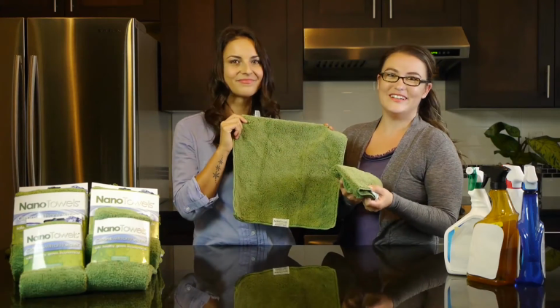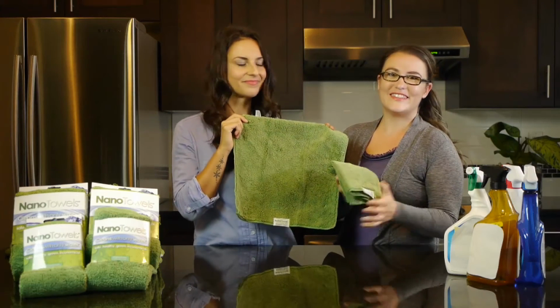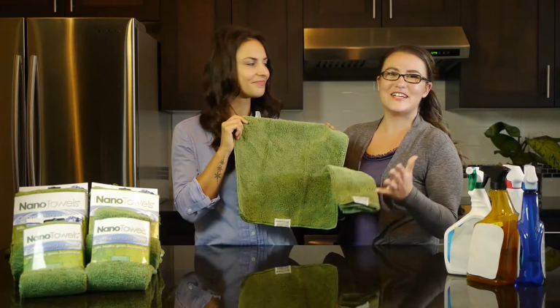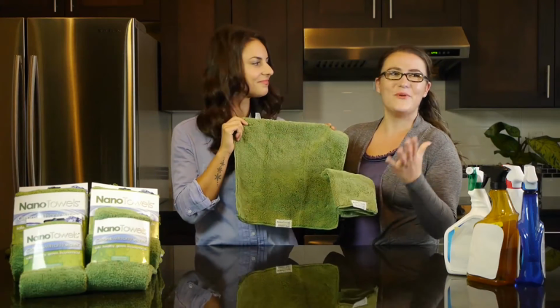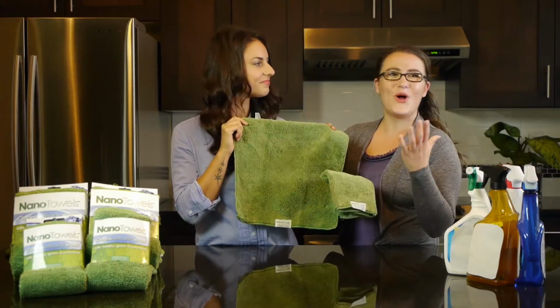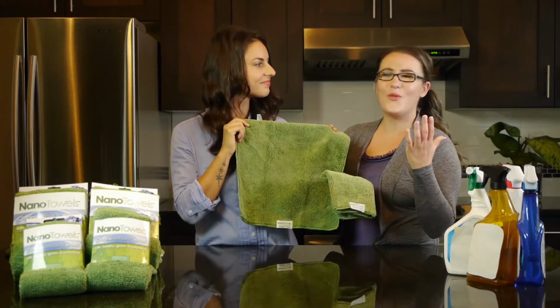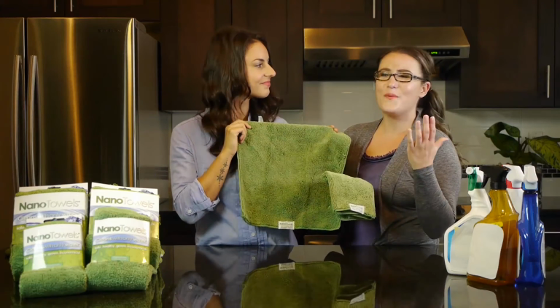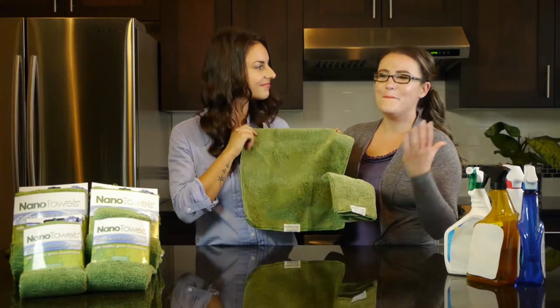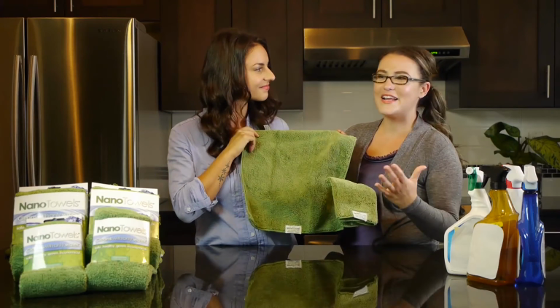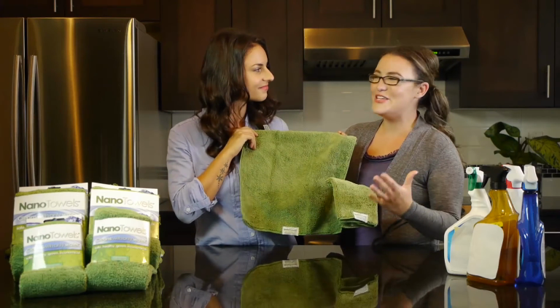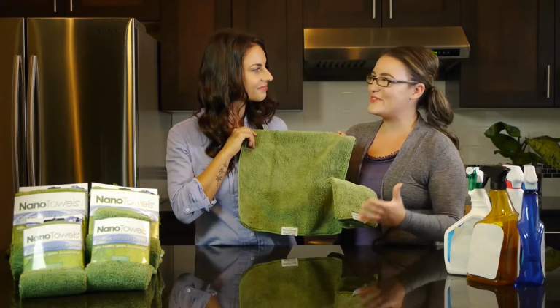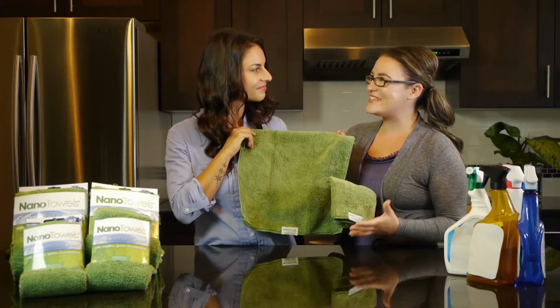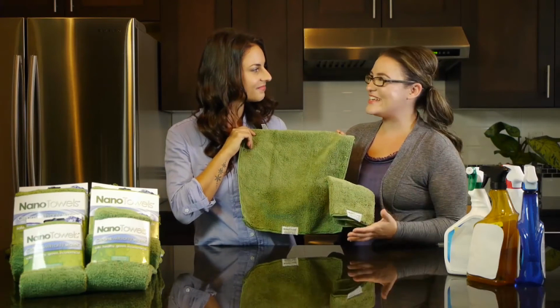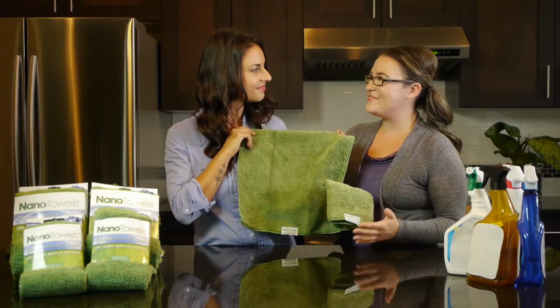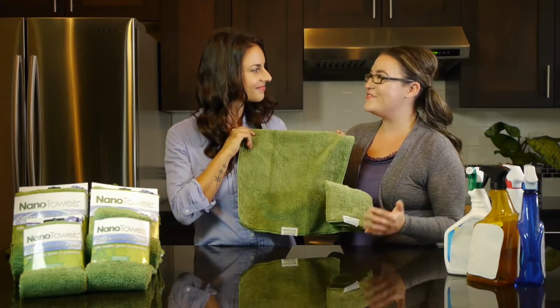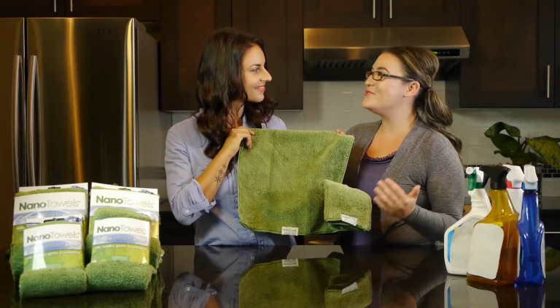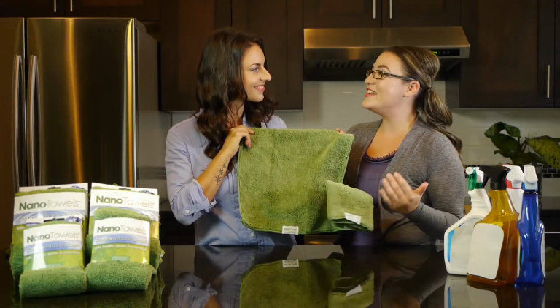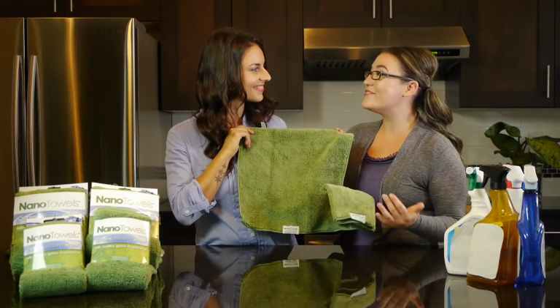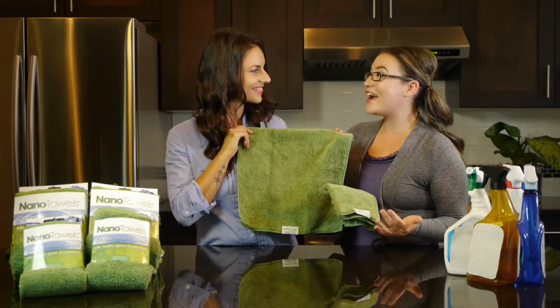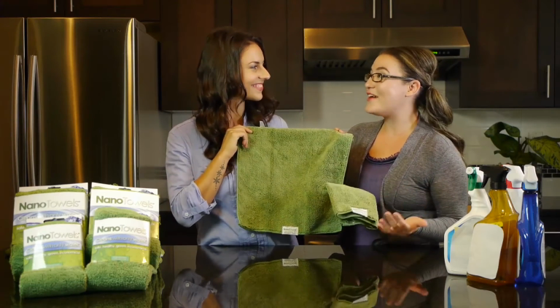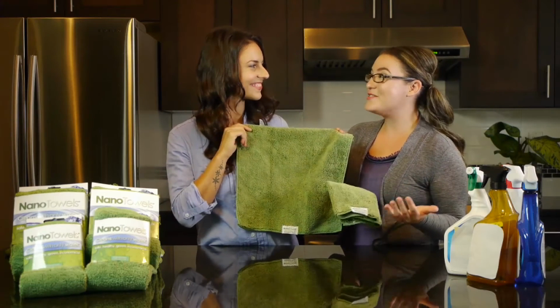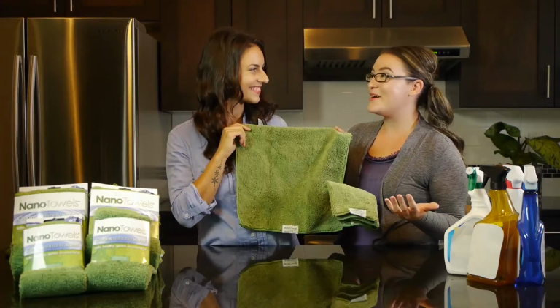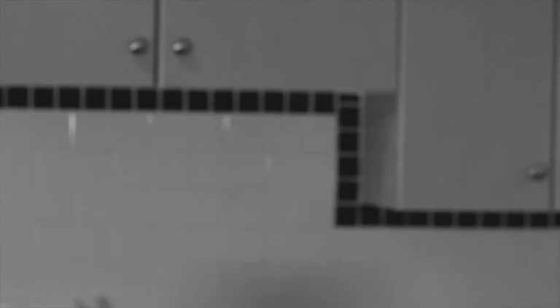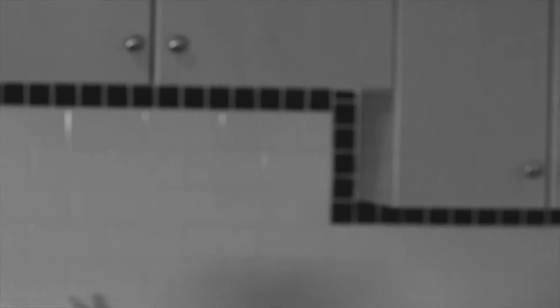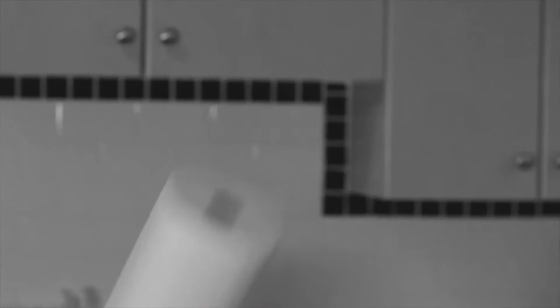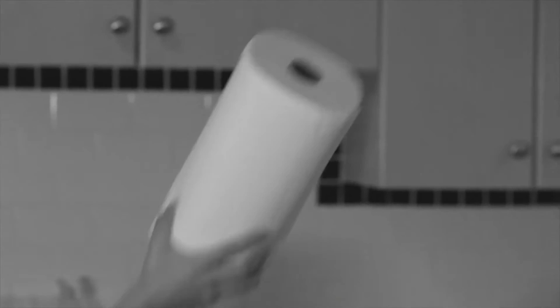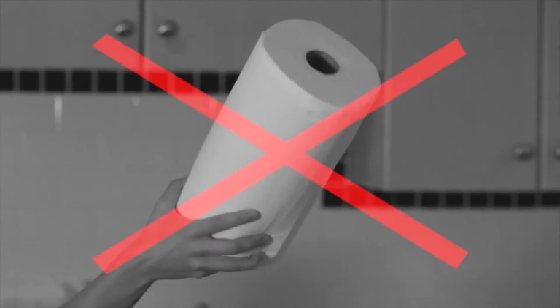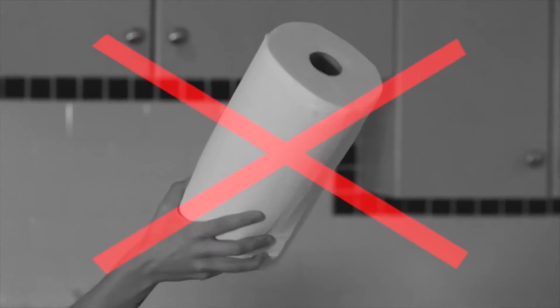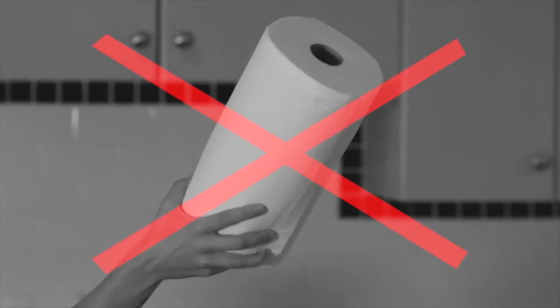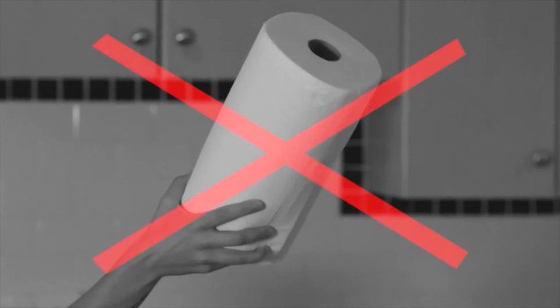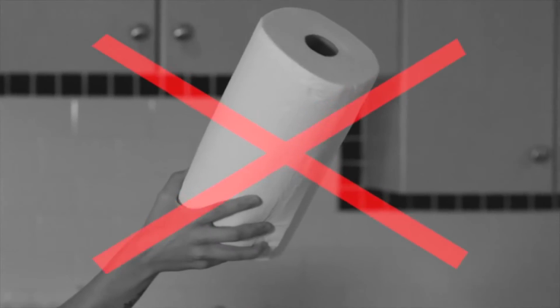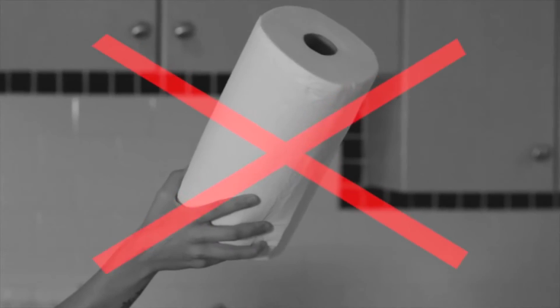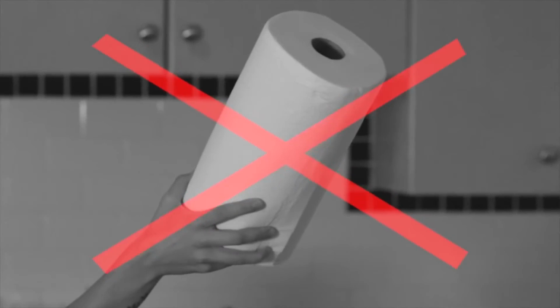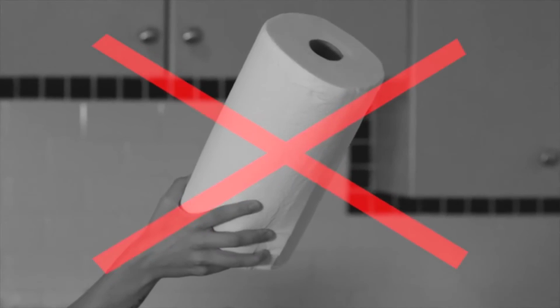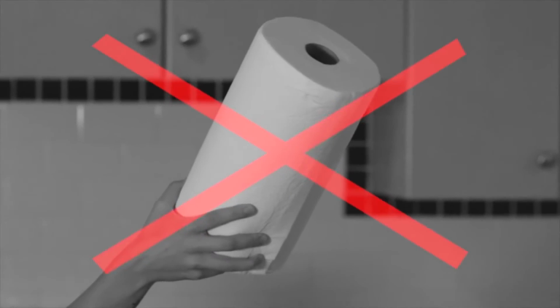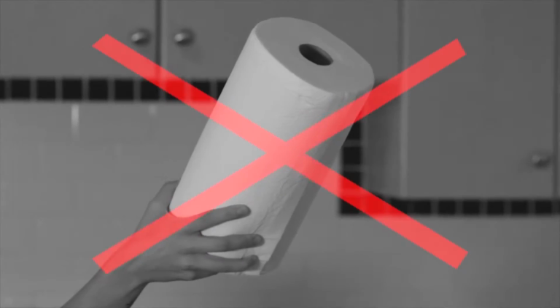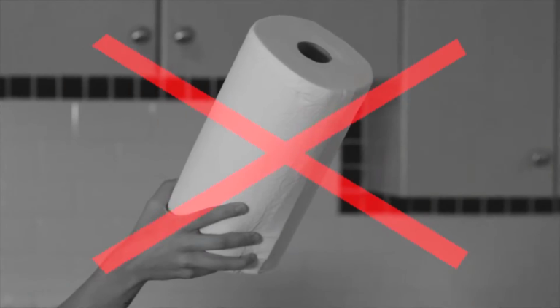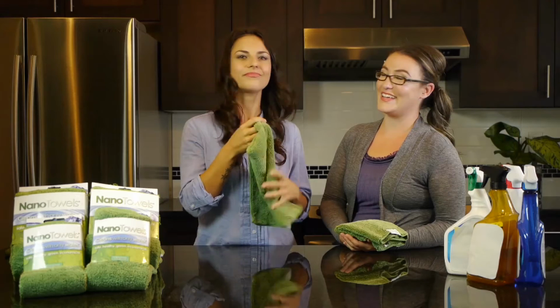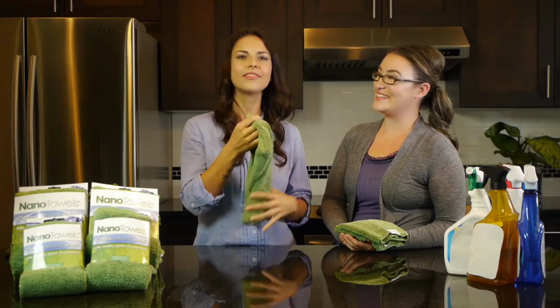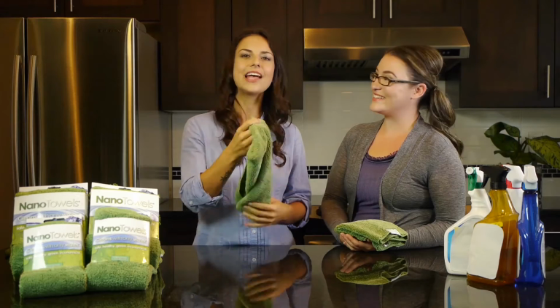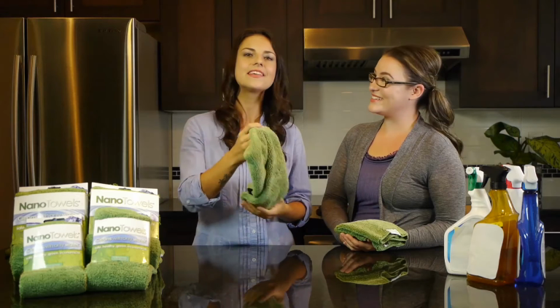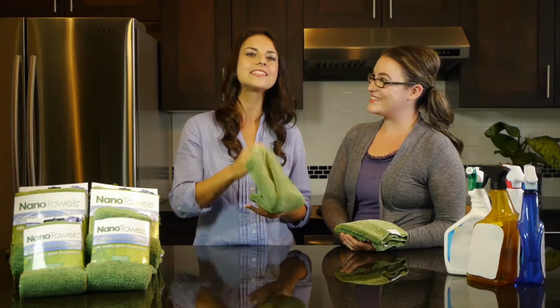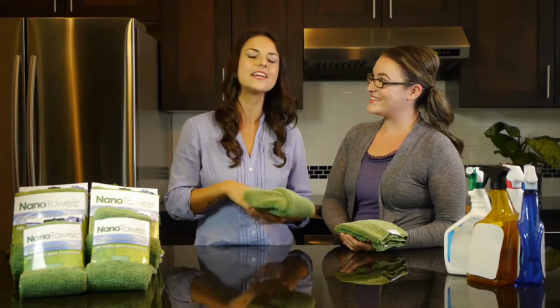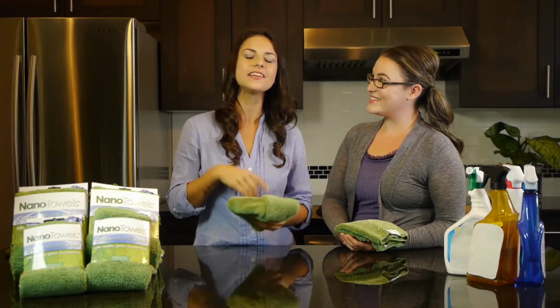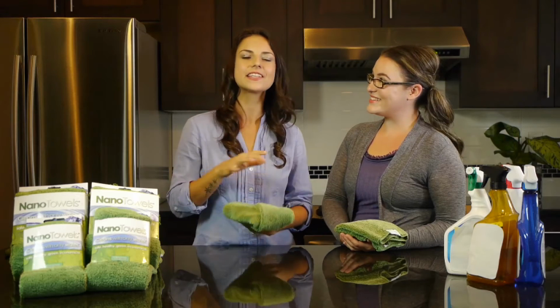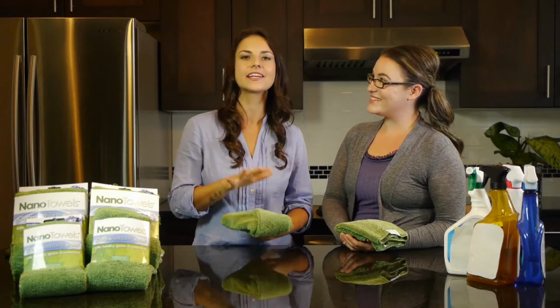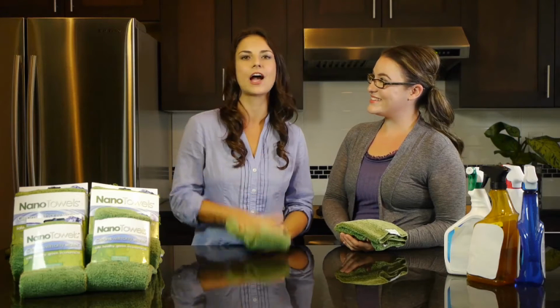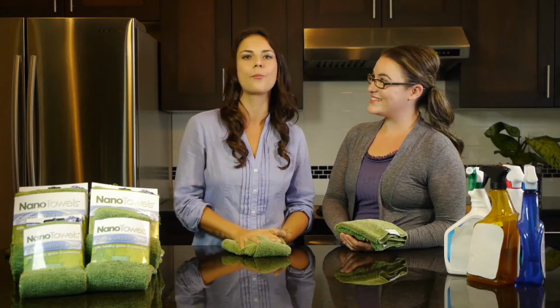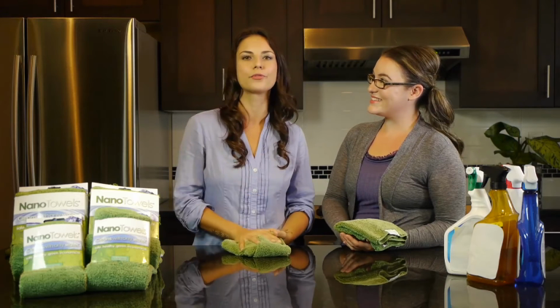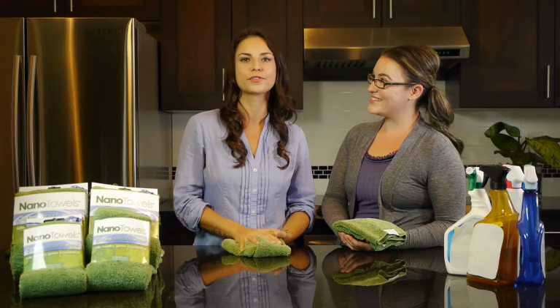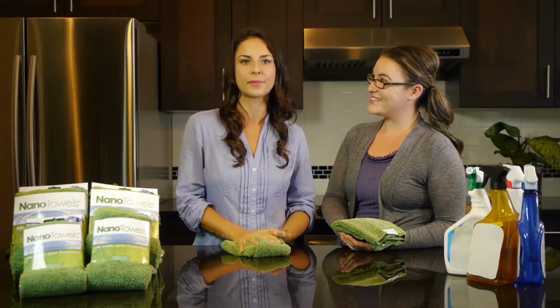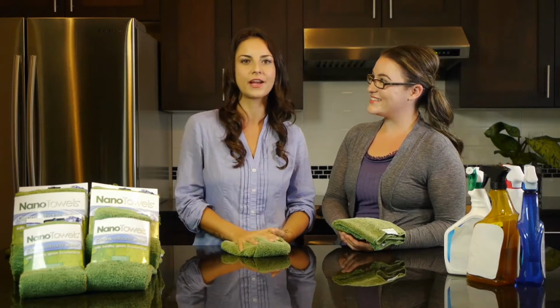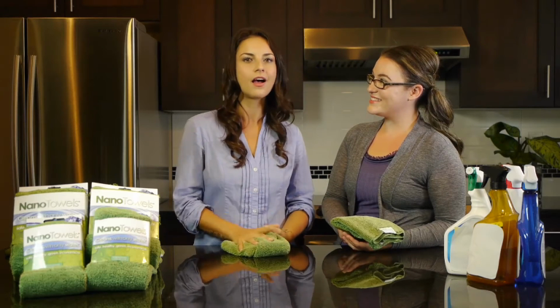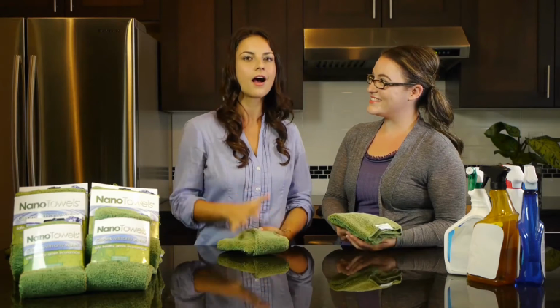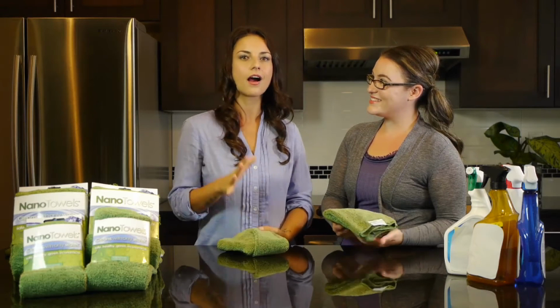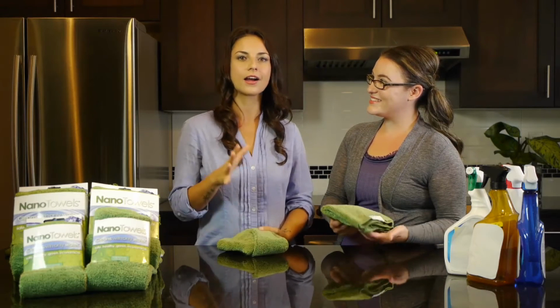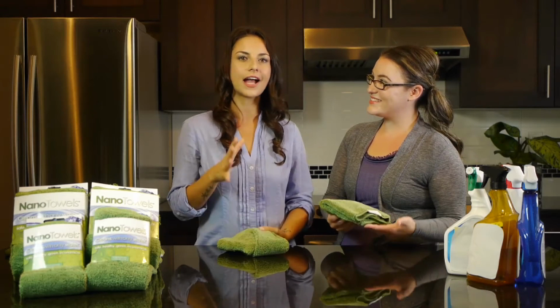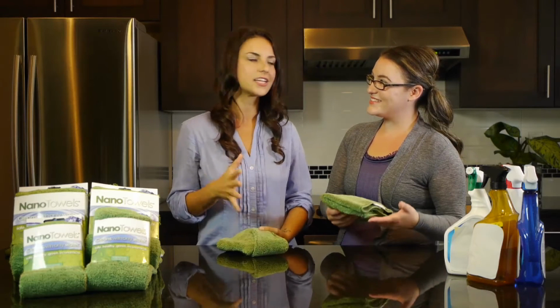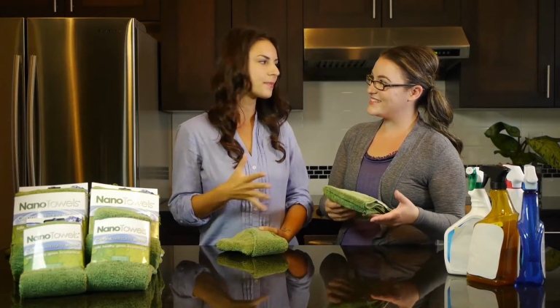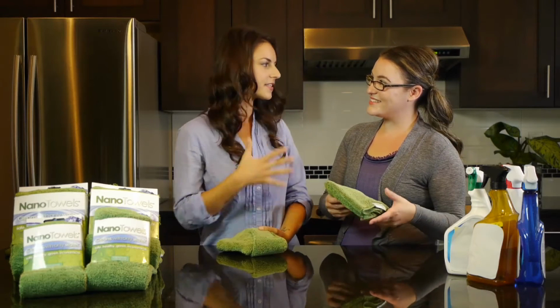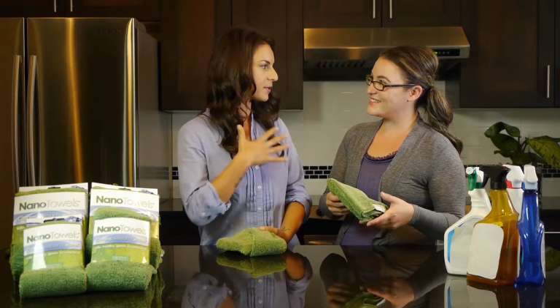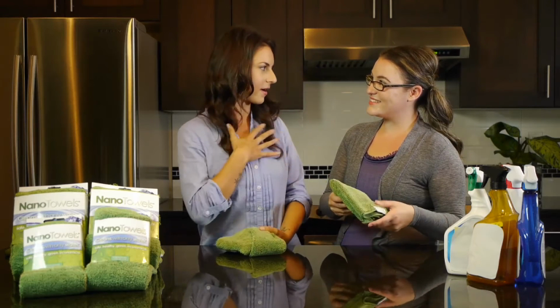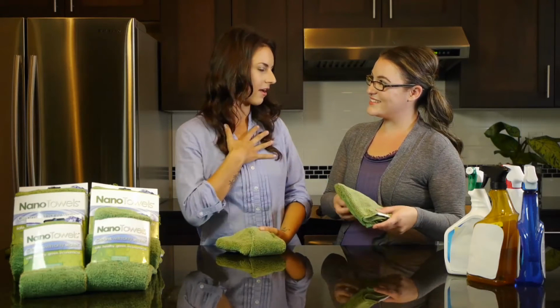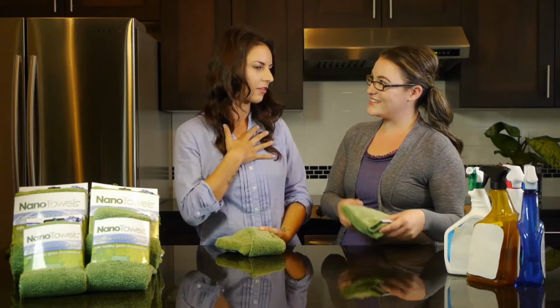Think about all the money you can save if you never have to buy paper towels or chemical cleaners again. And the savings that count most for me are in aspects to my health.